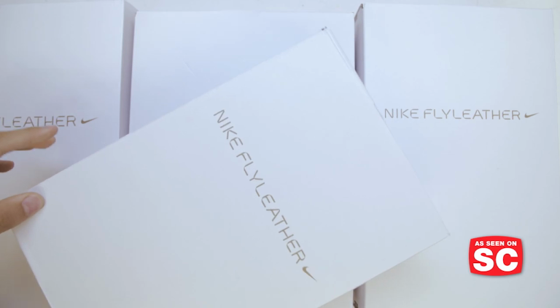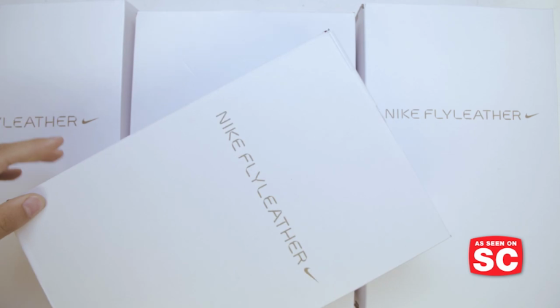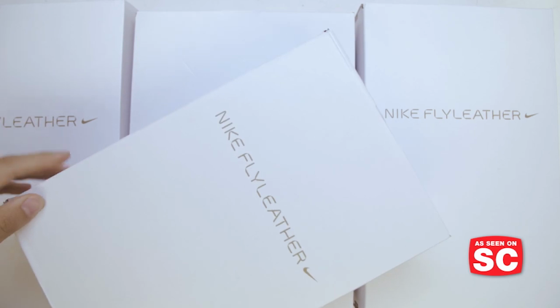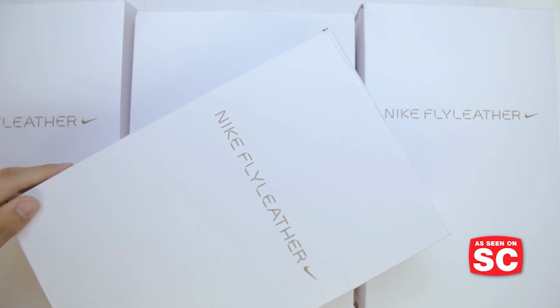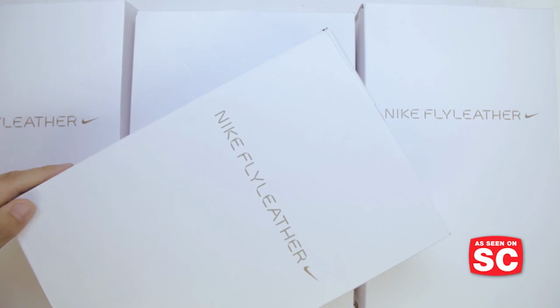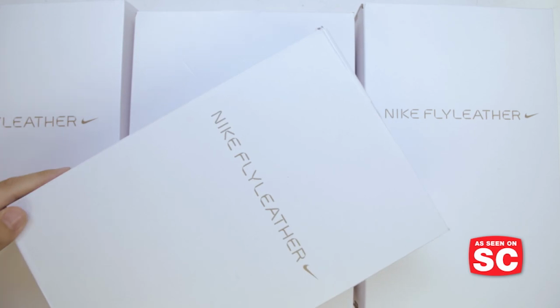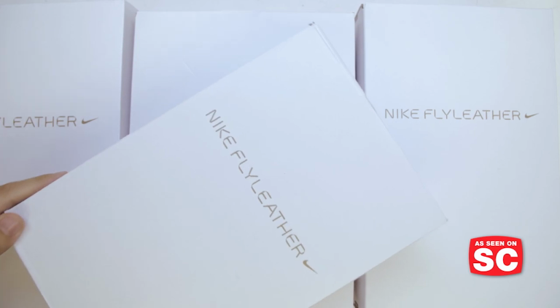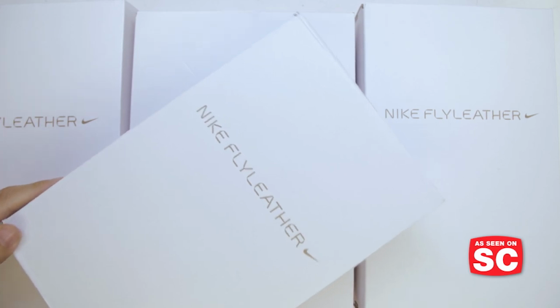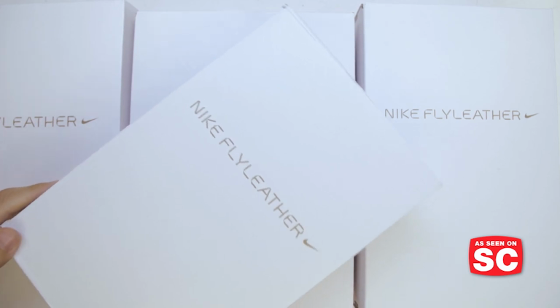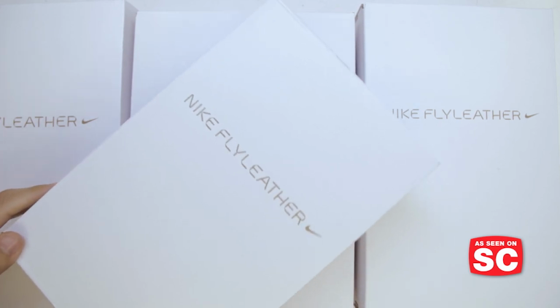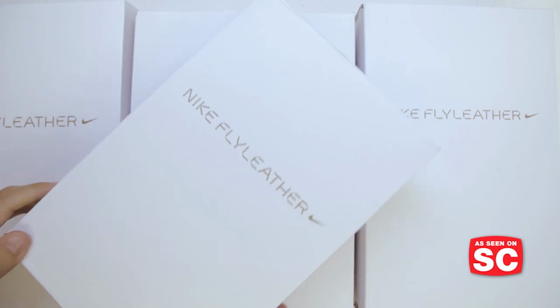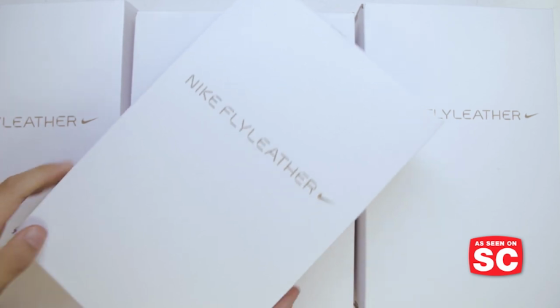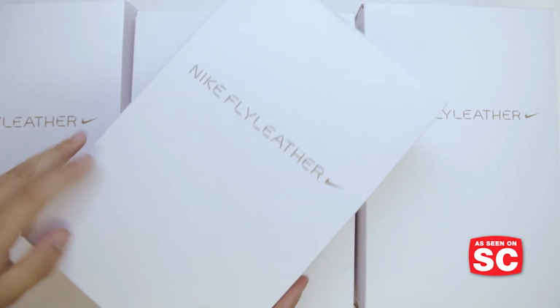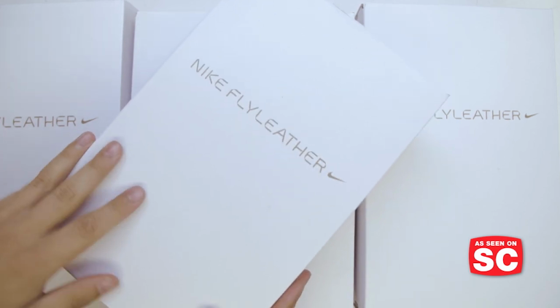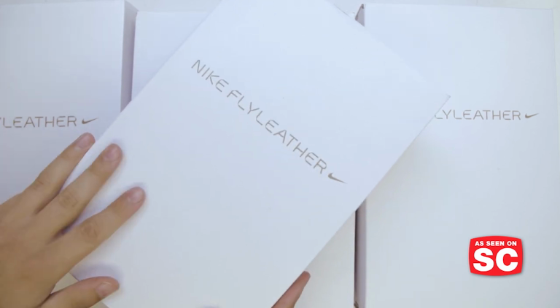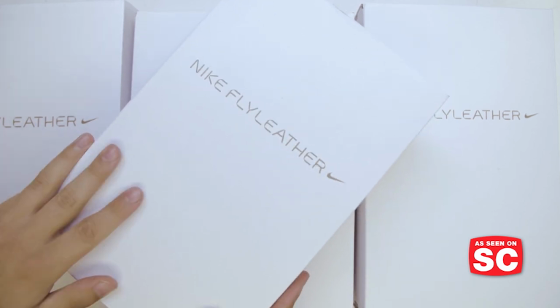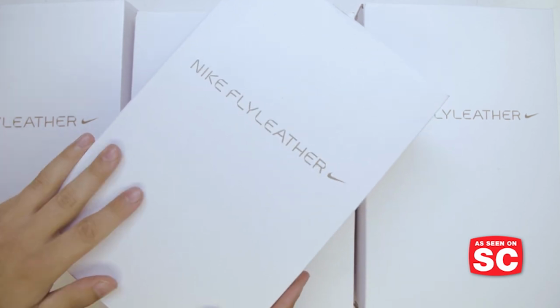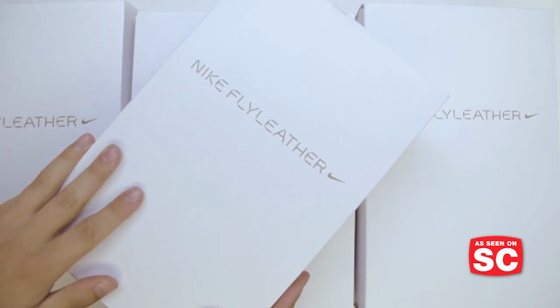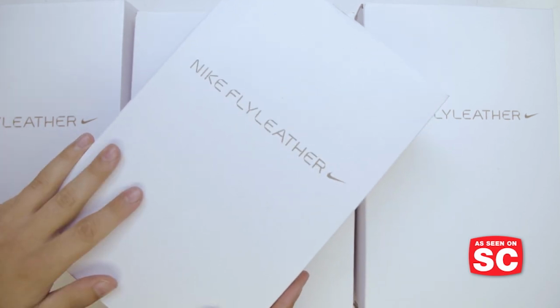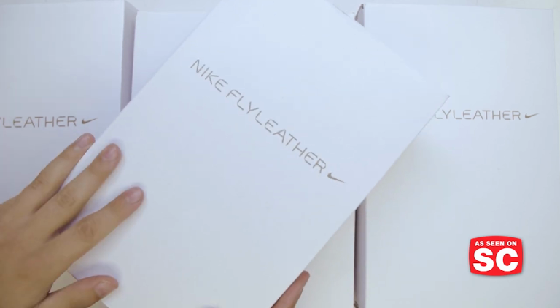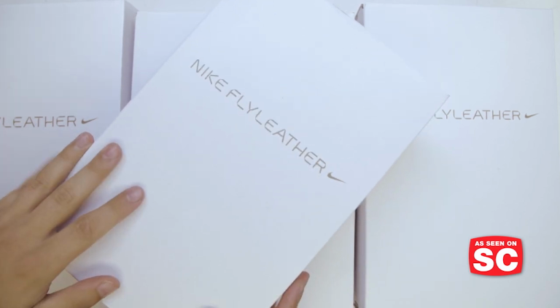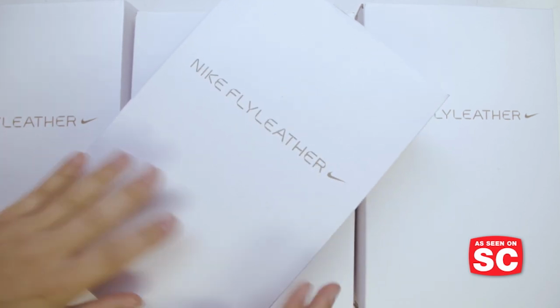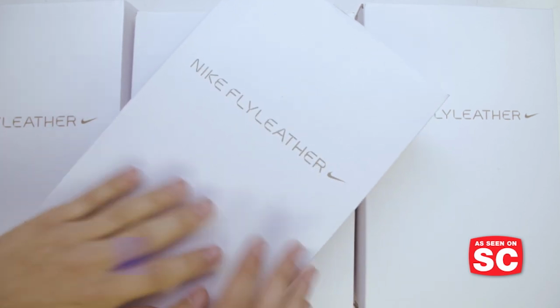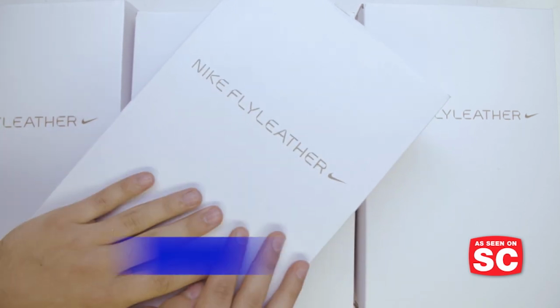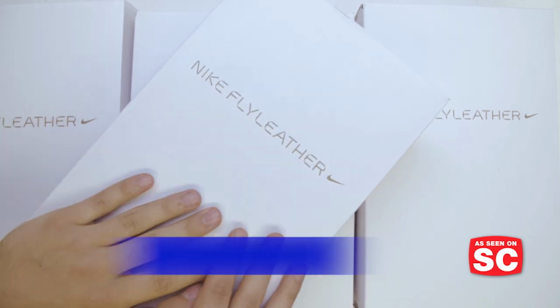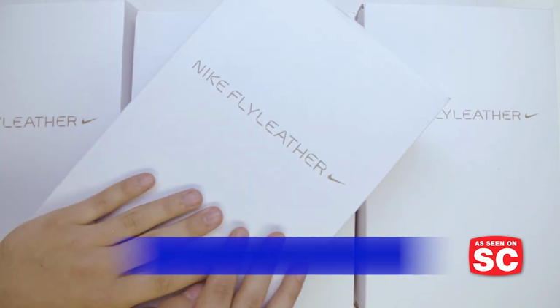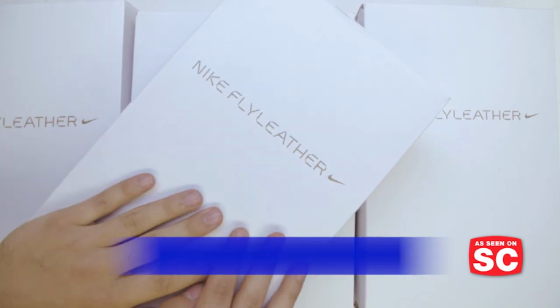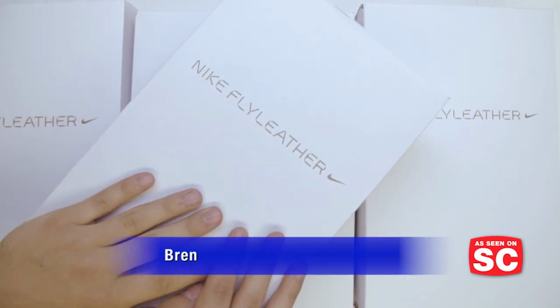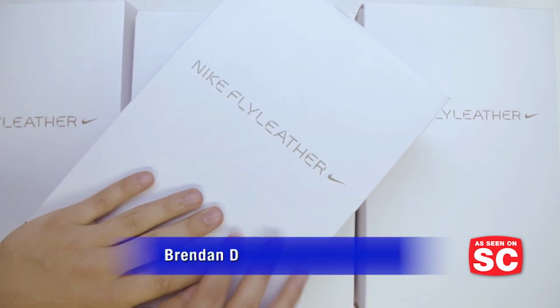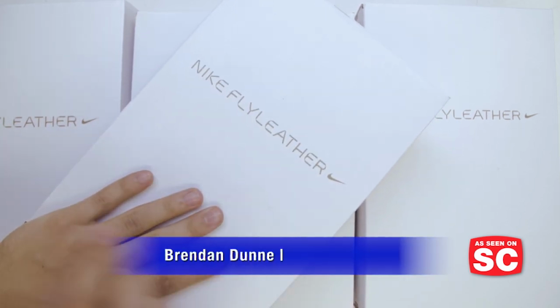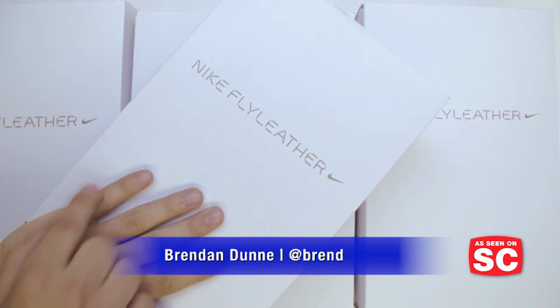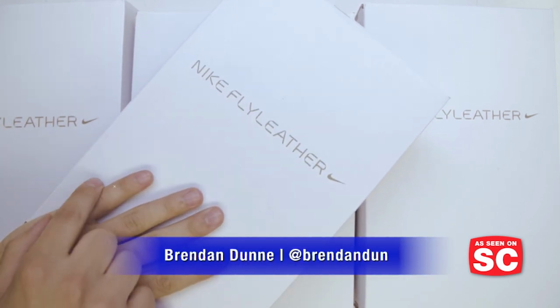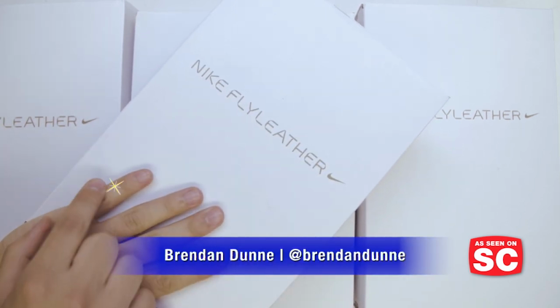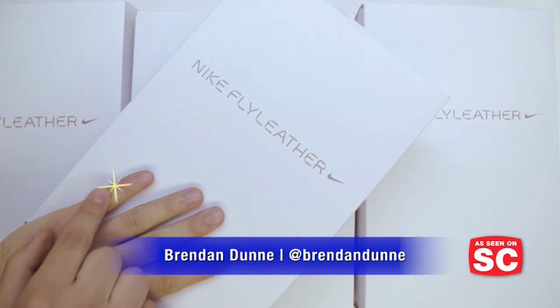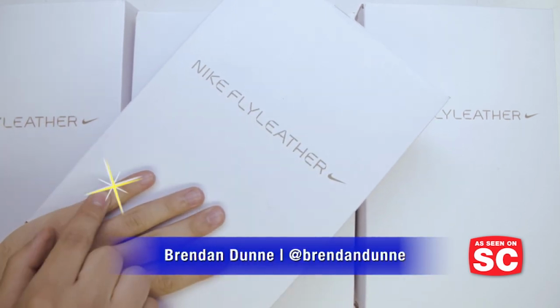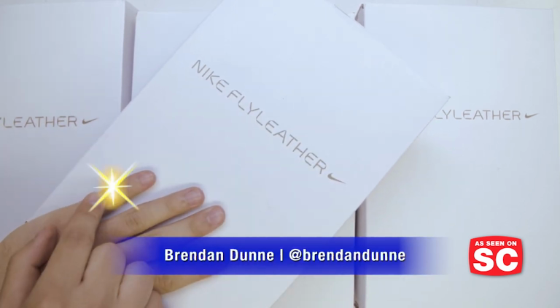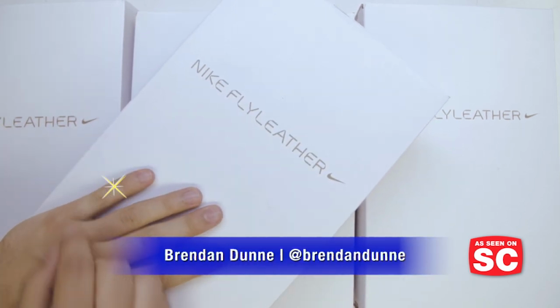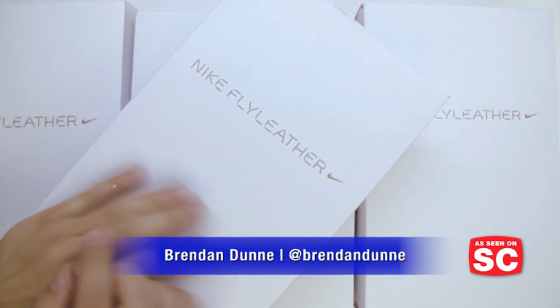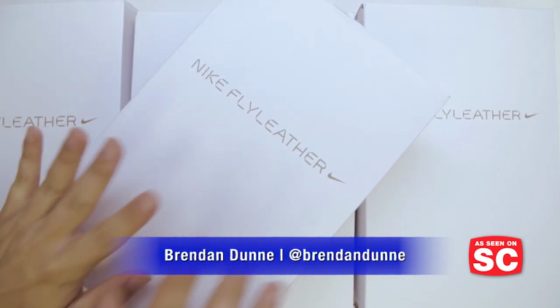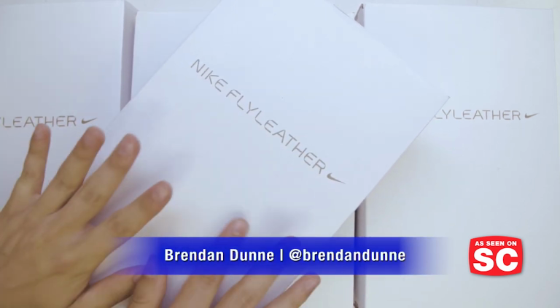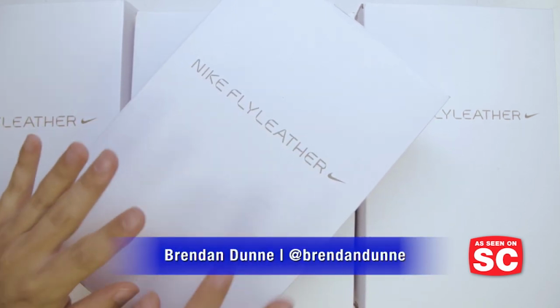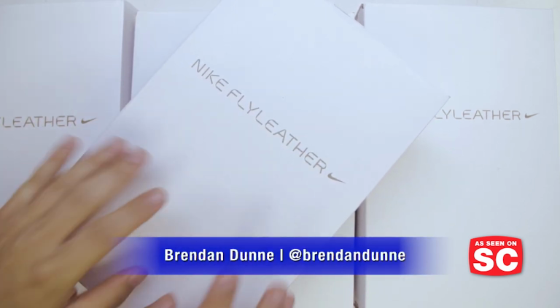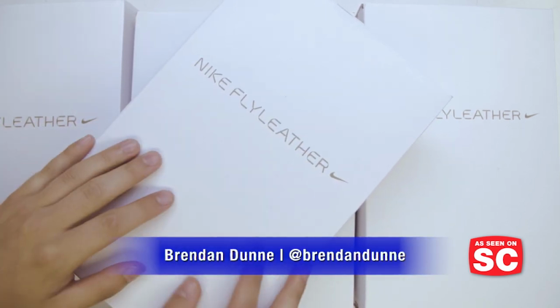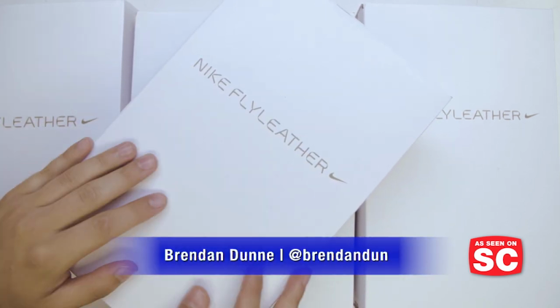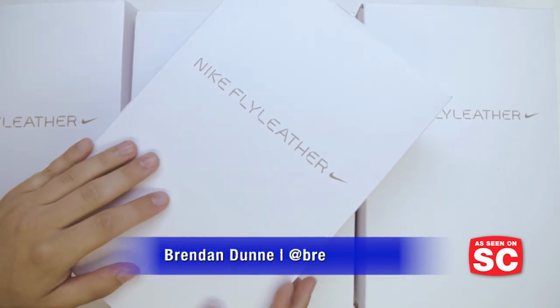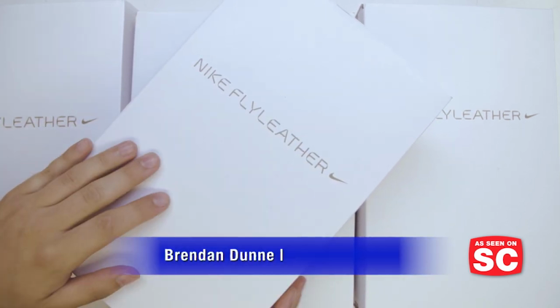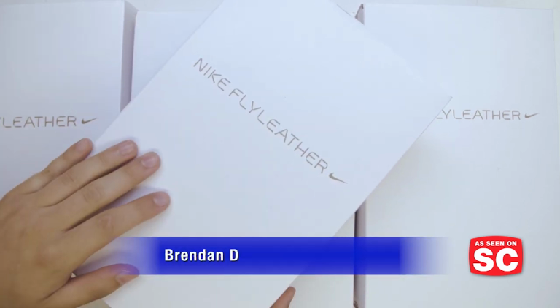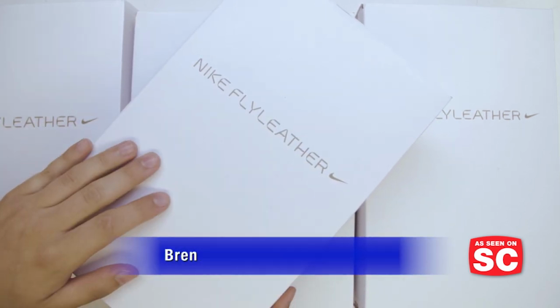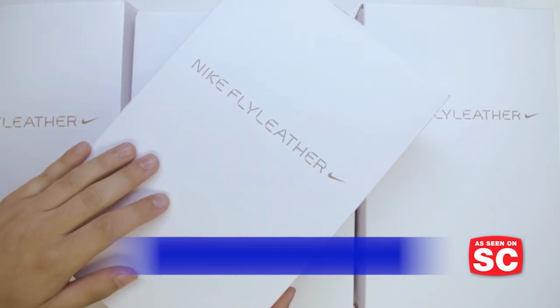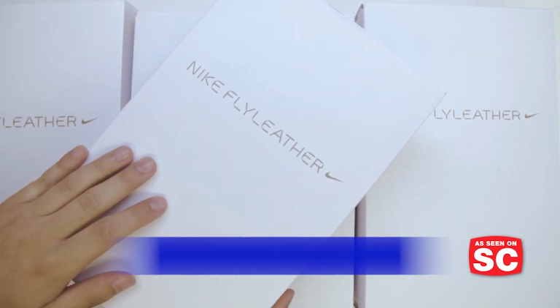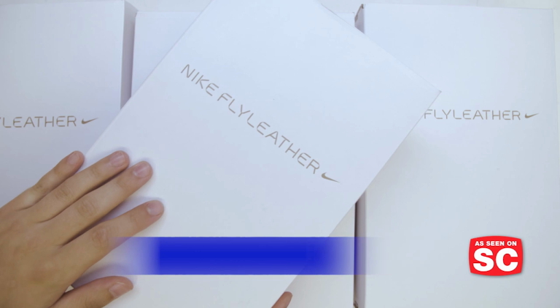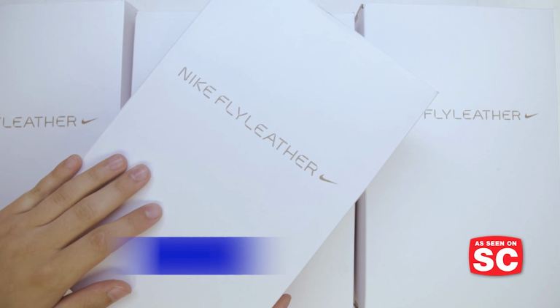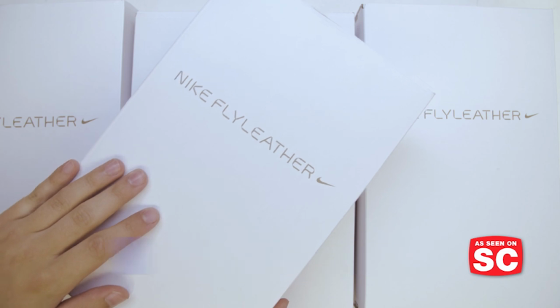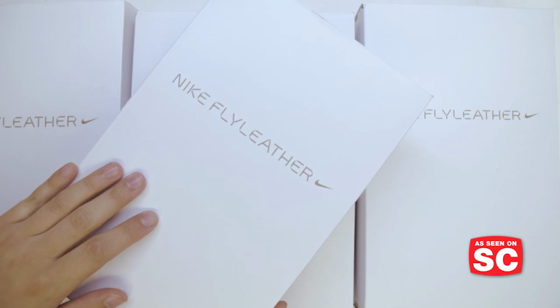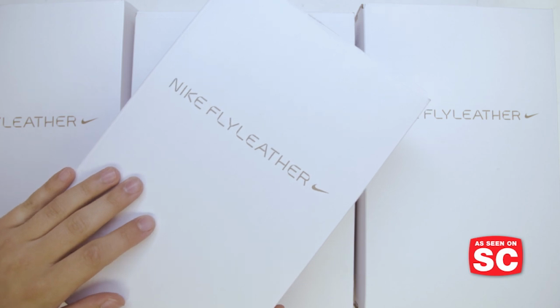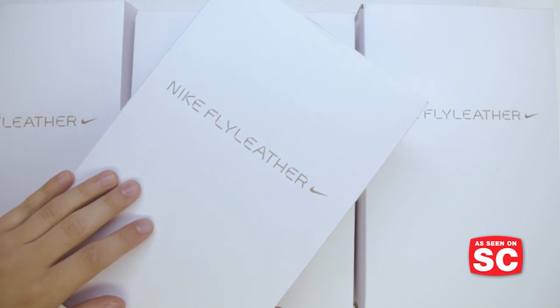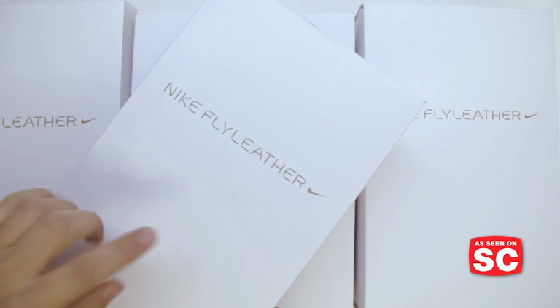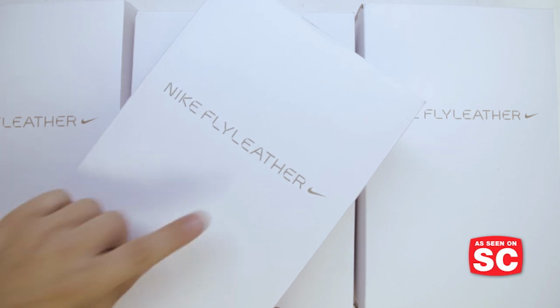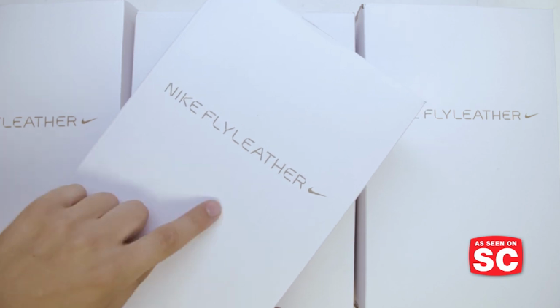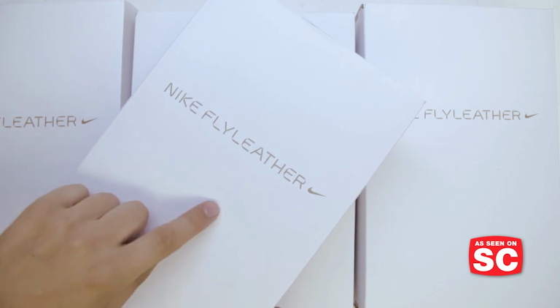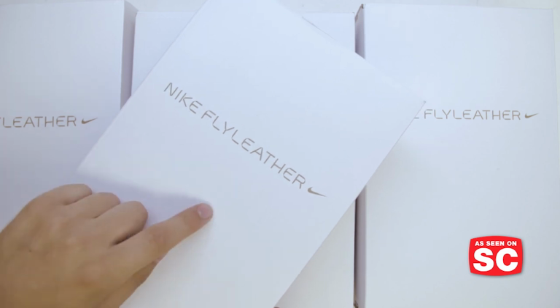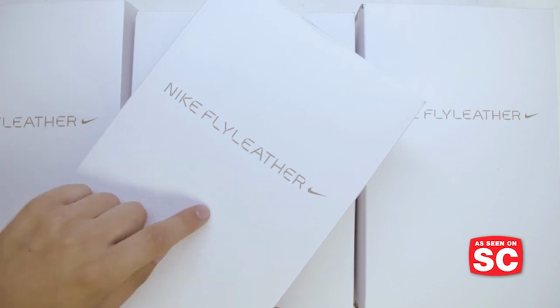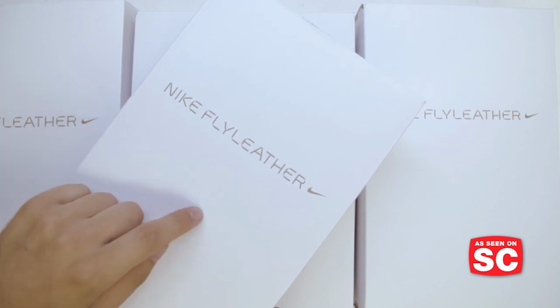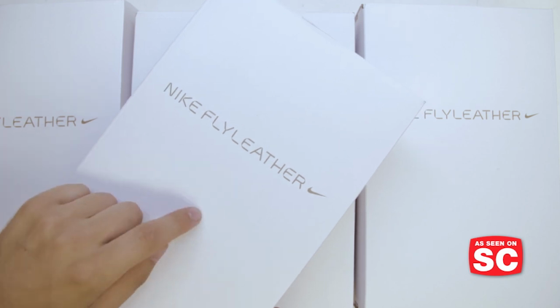This is Soul Collector Unboxing. This is Brendan Dunn. You don't see the pinky ring, but I promise it's me. What's in the box?